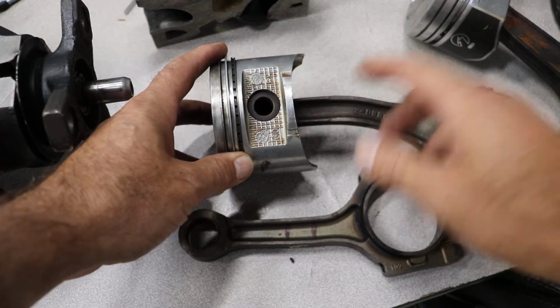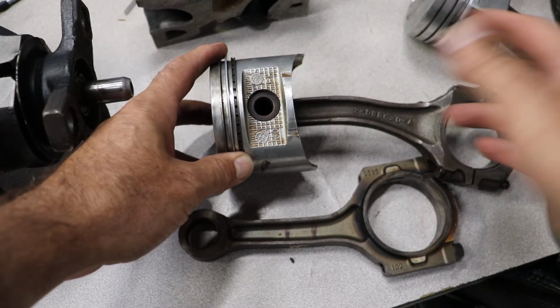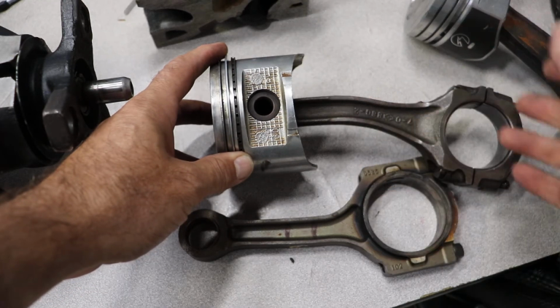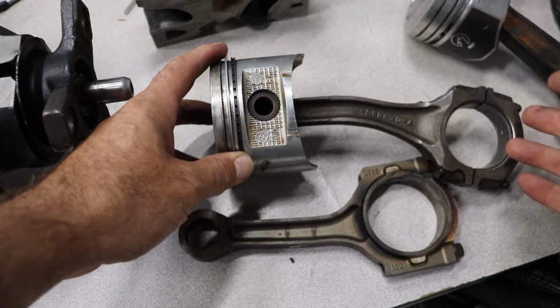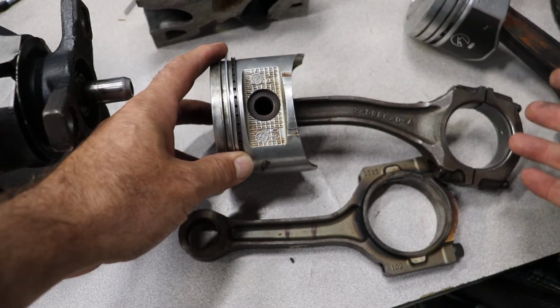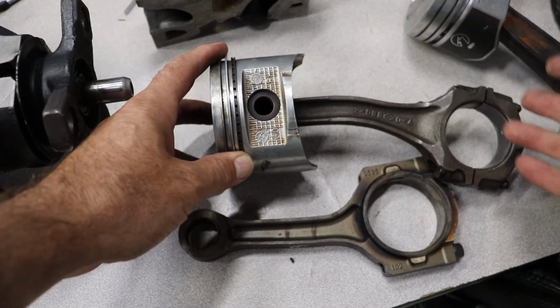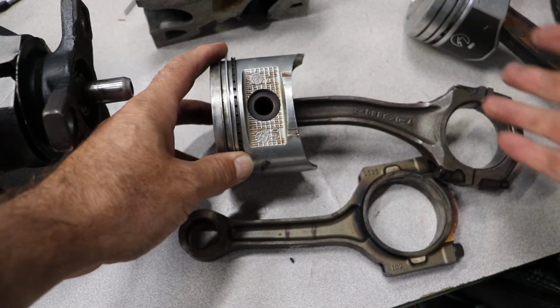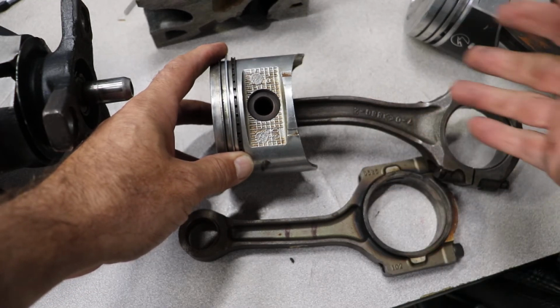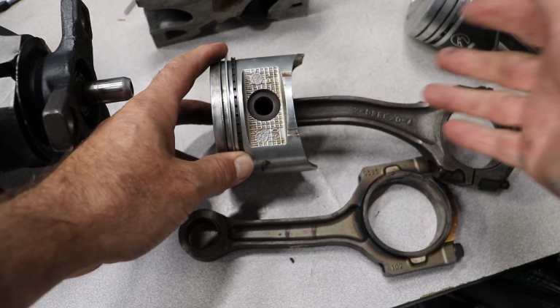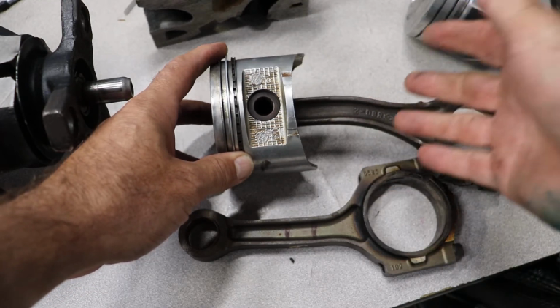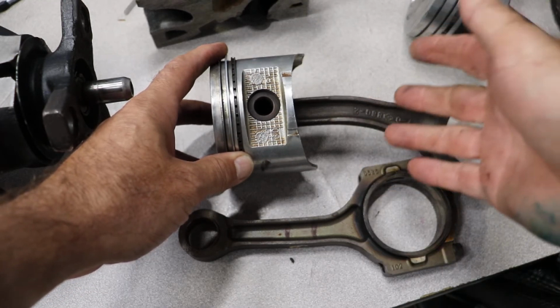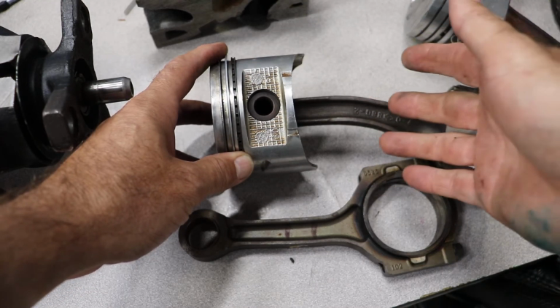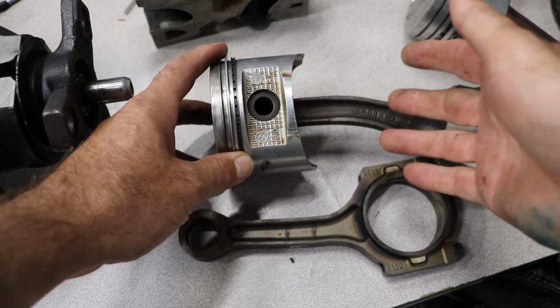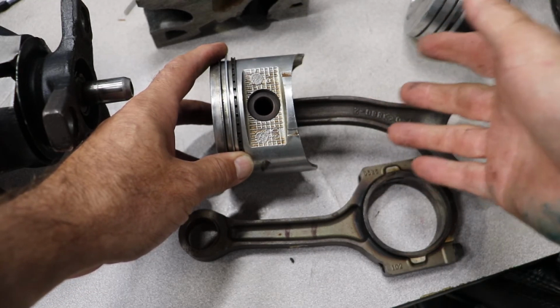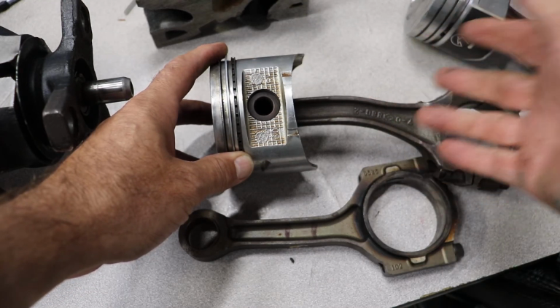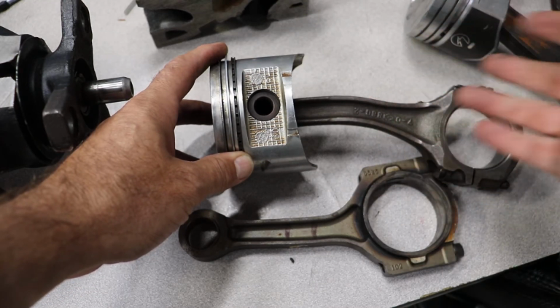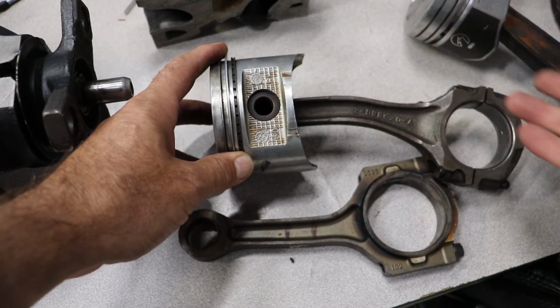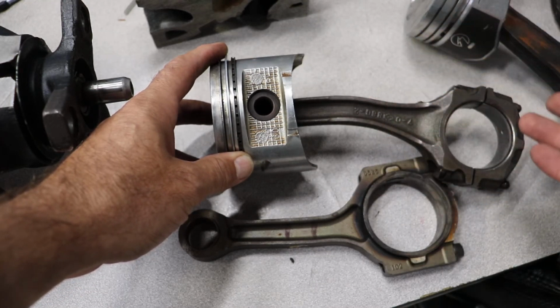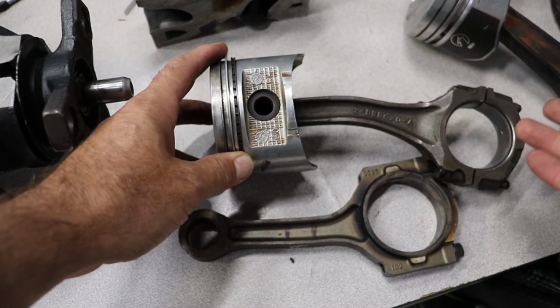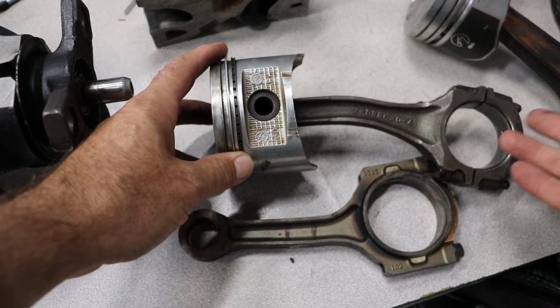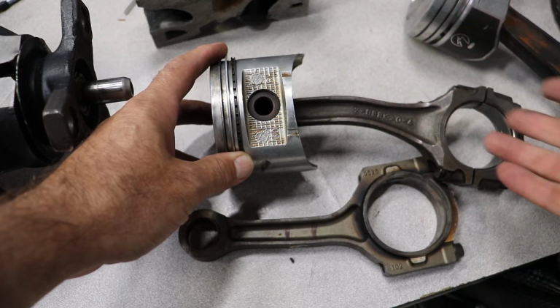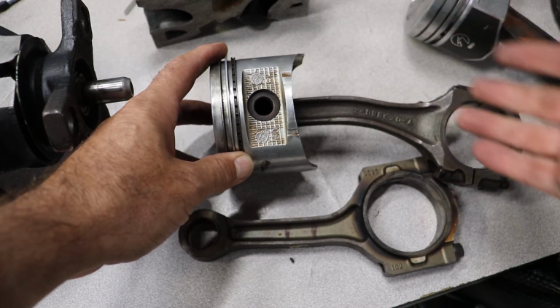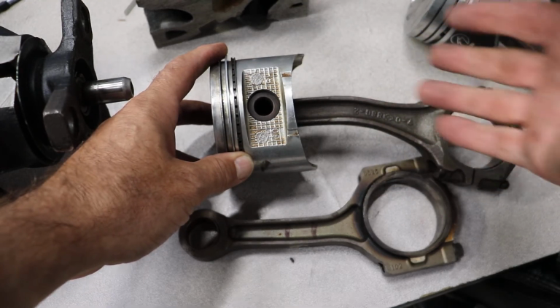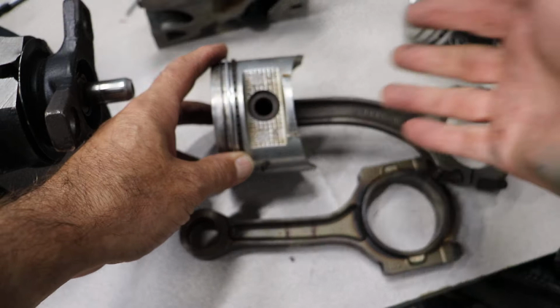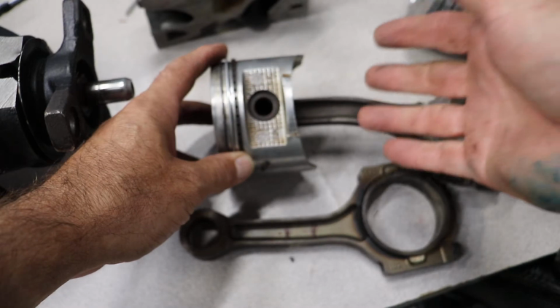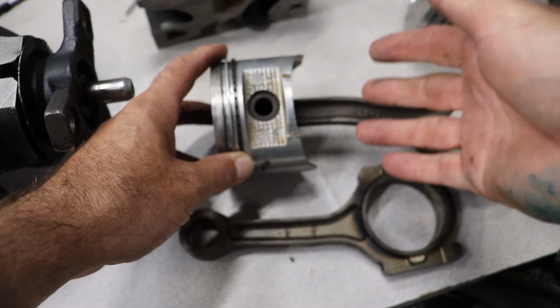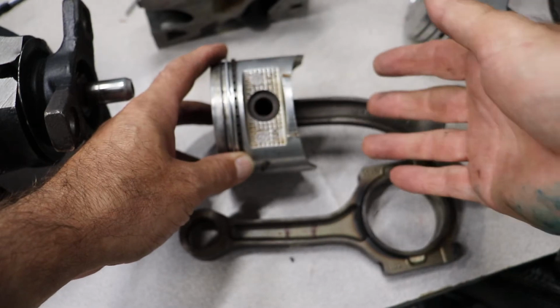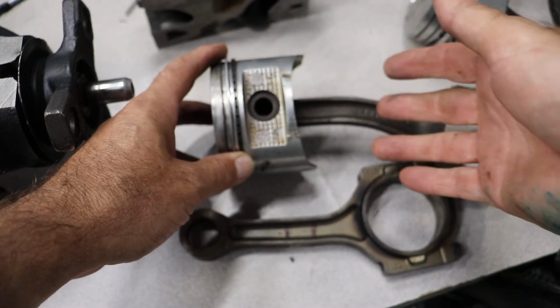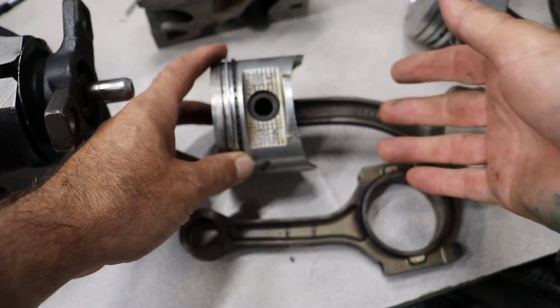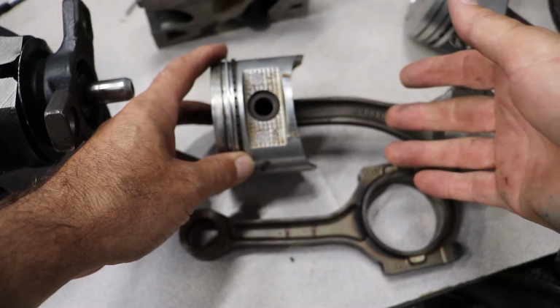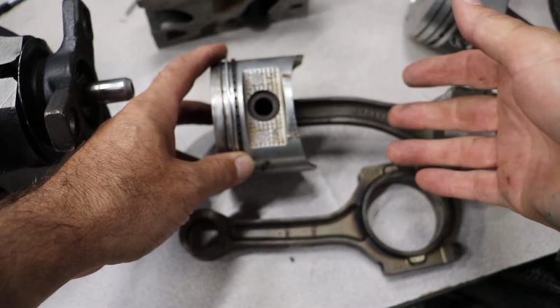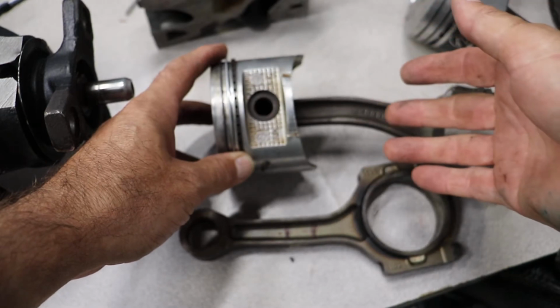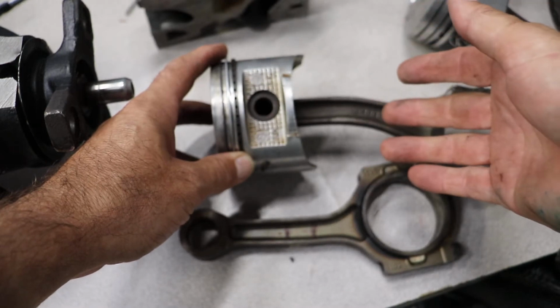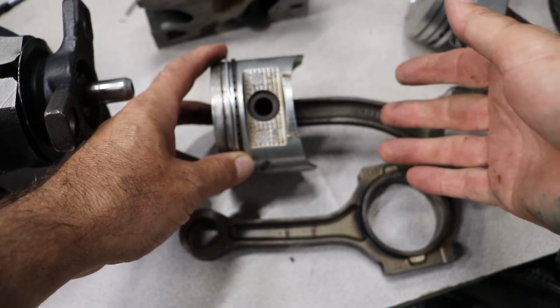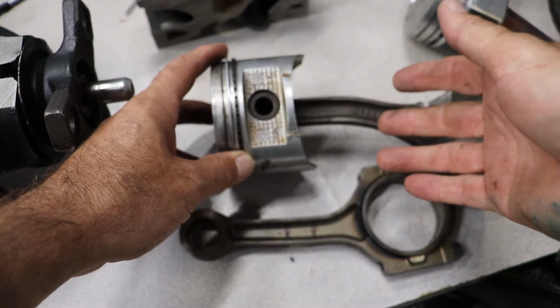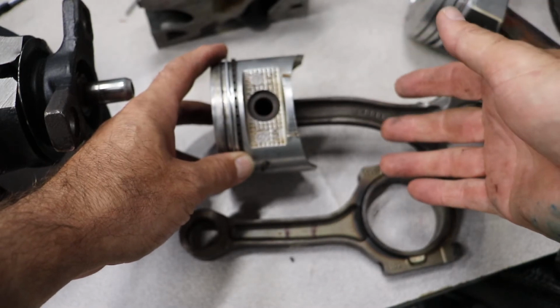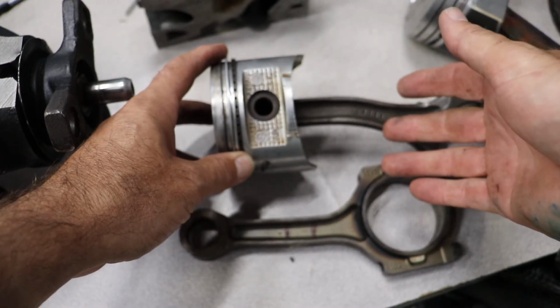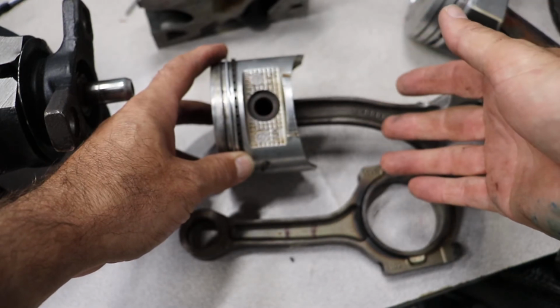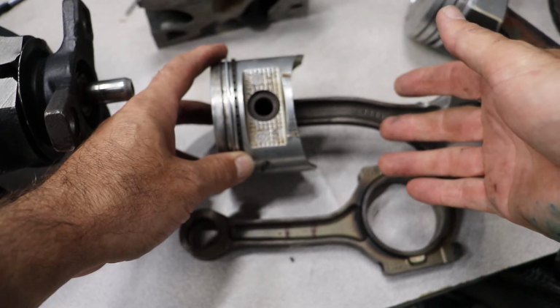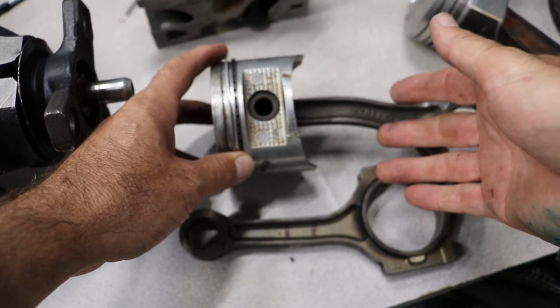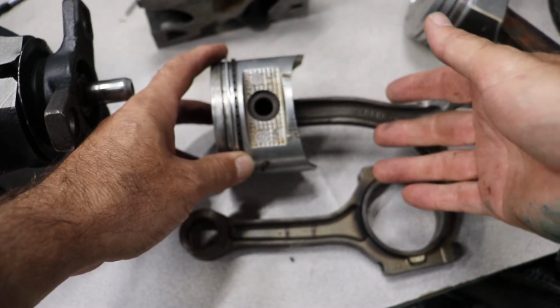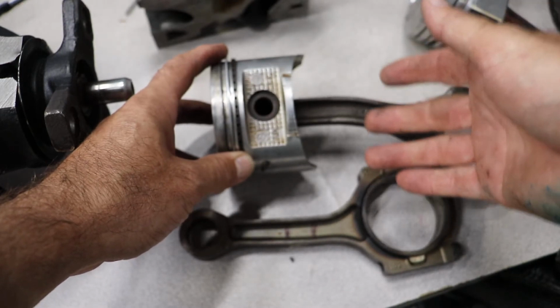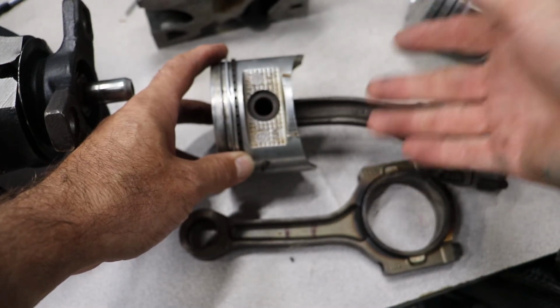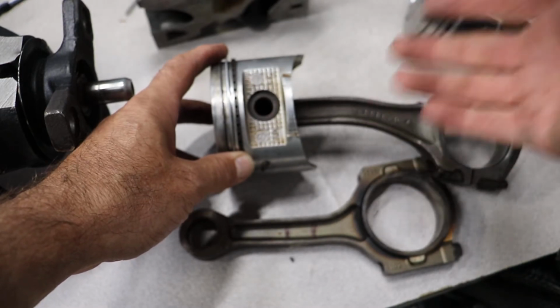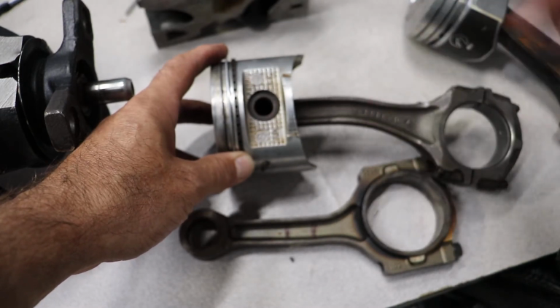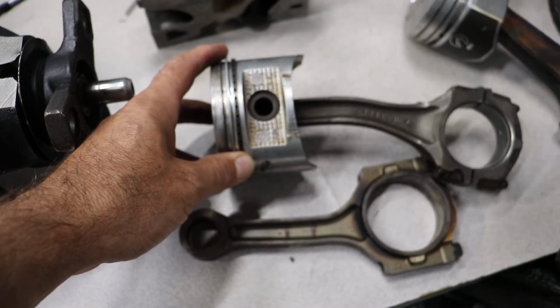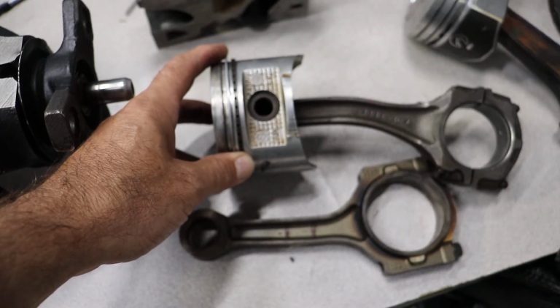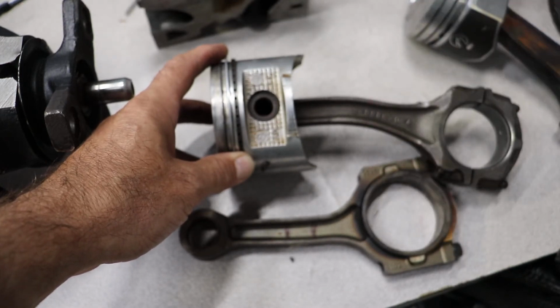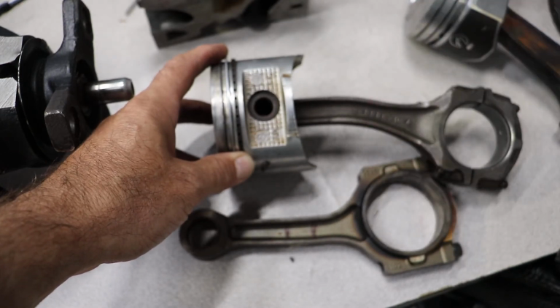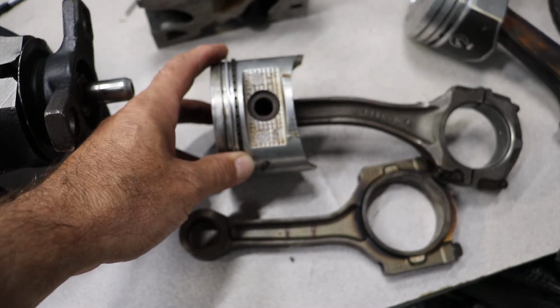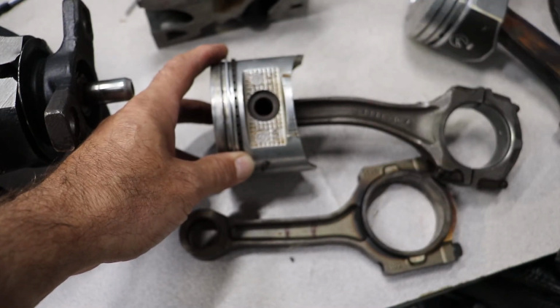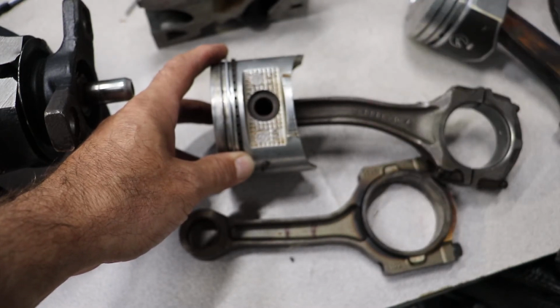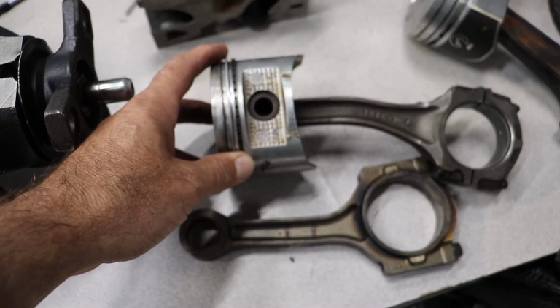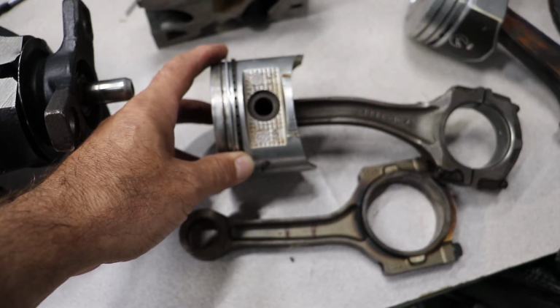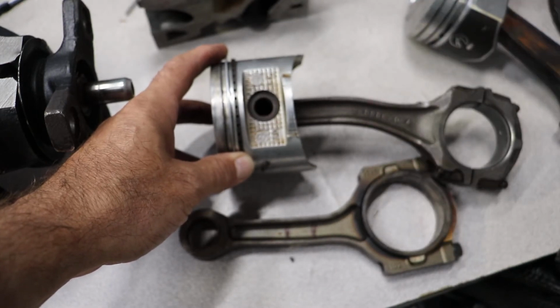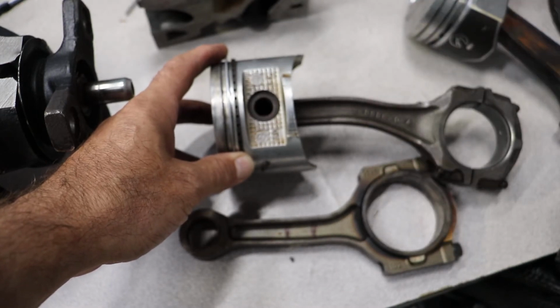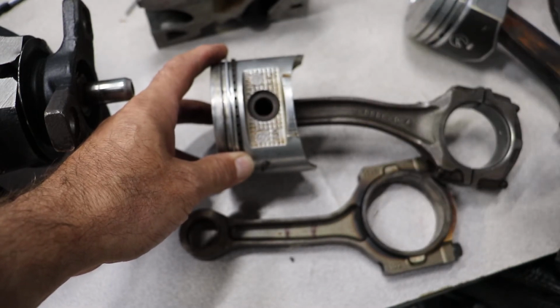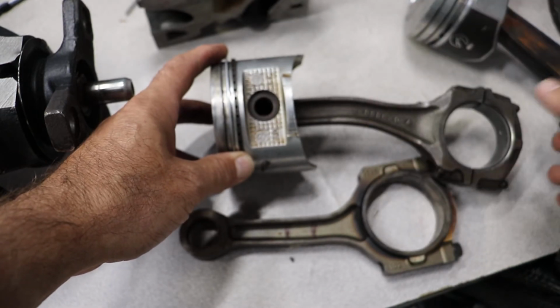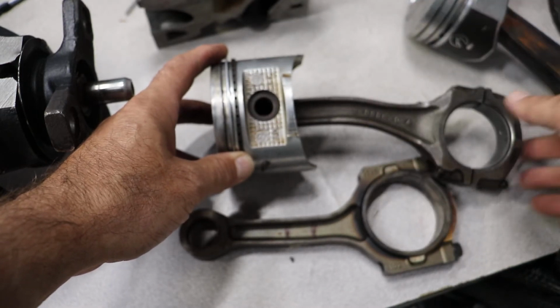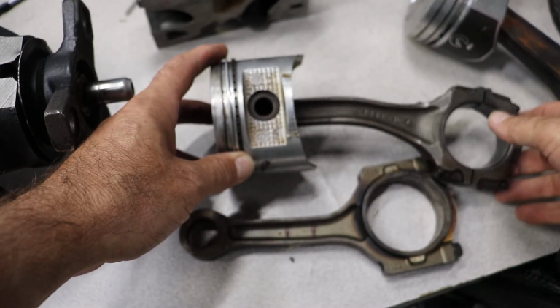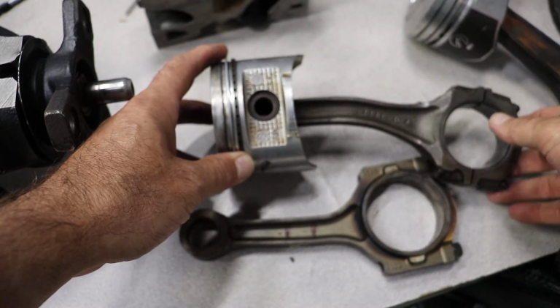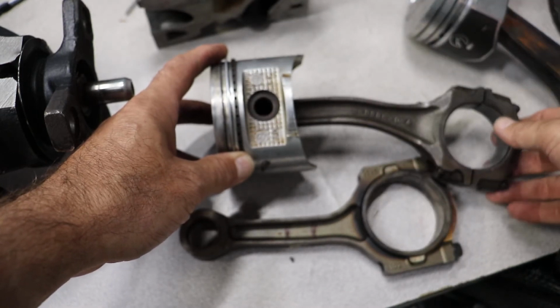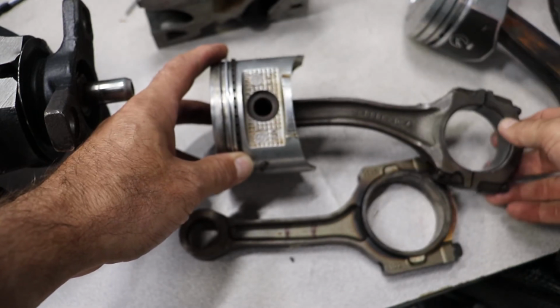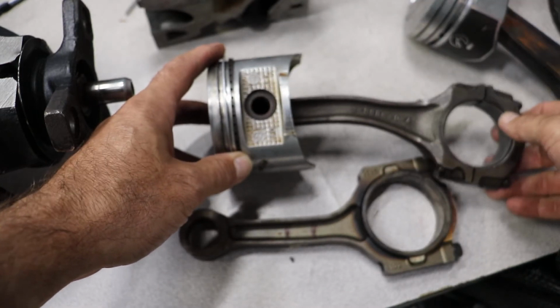Obviously you're going to have to take the engine apart and replace the rod to fix it, but at least it hasn't destroyed the entire engine.